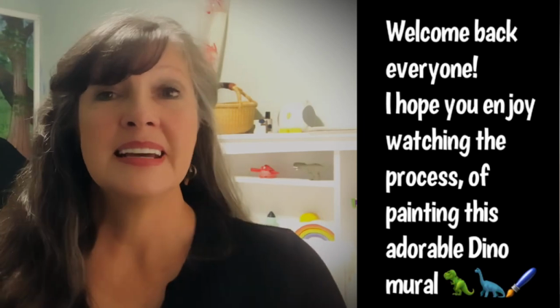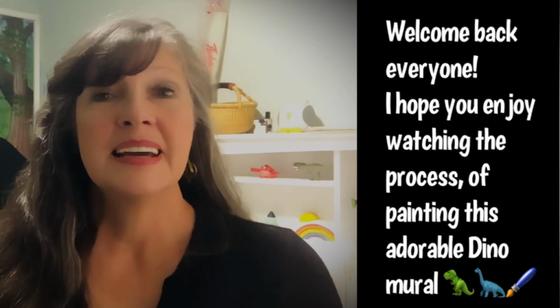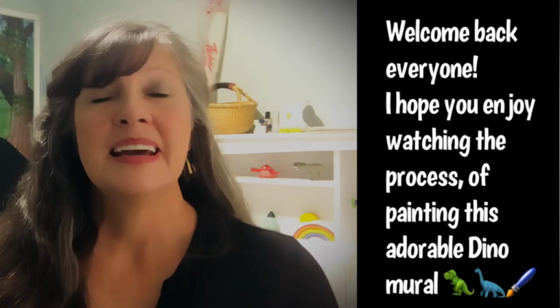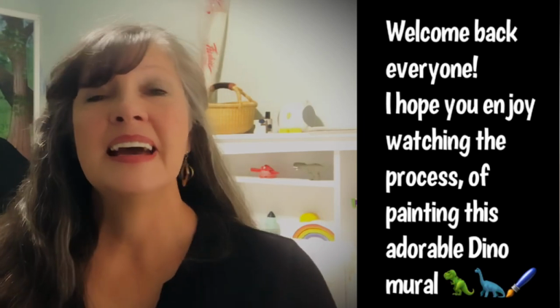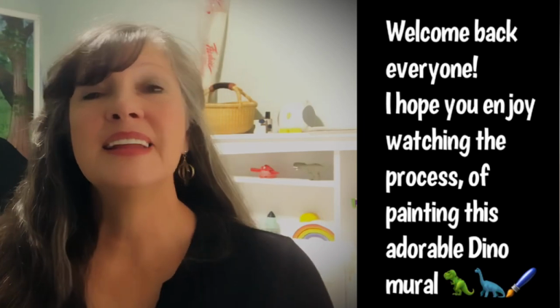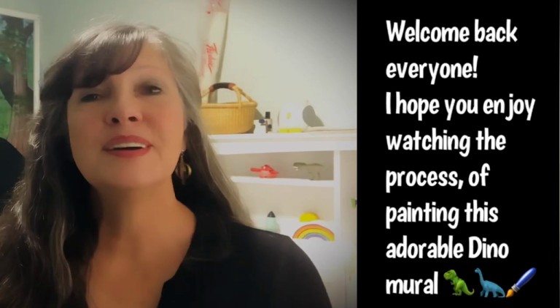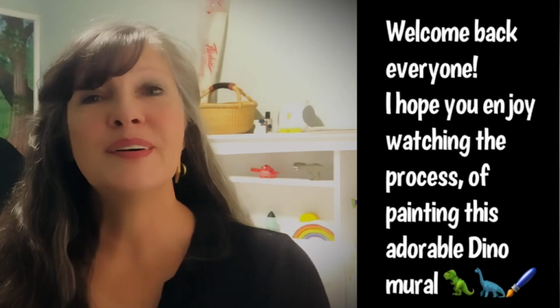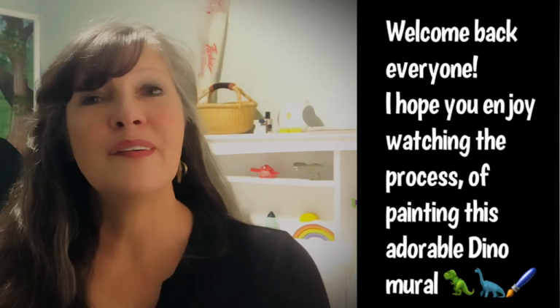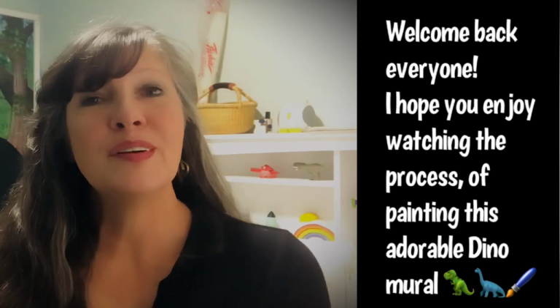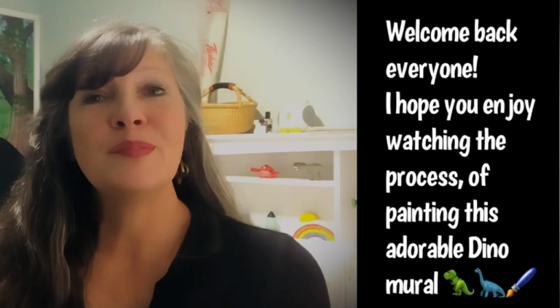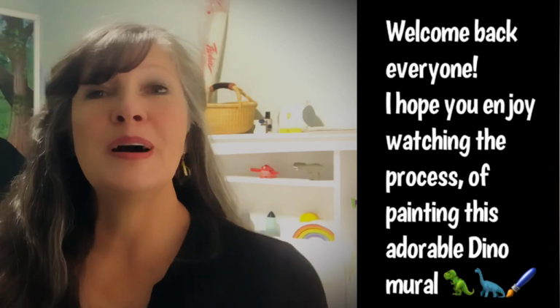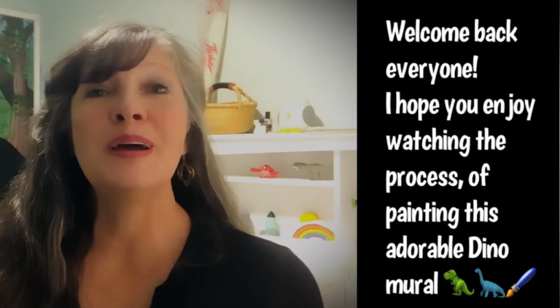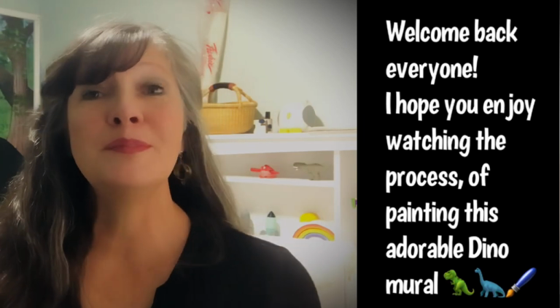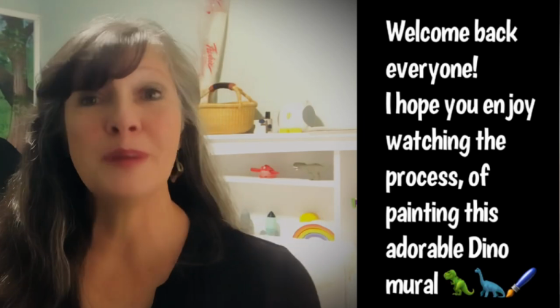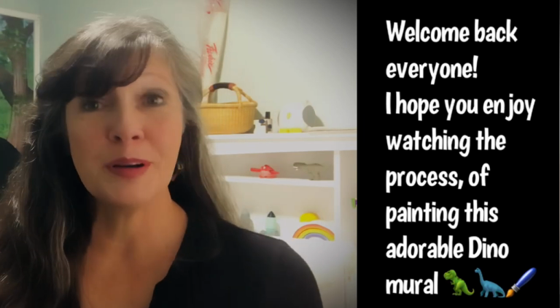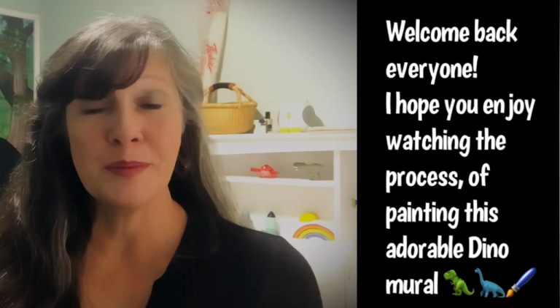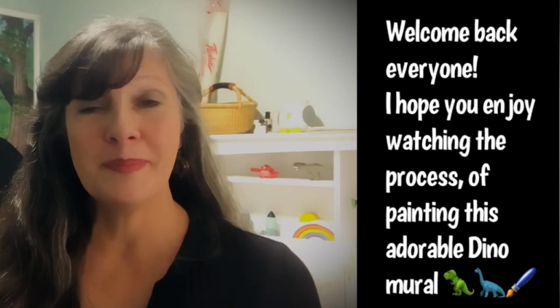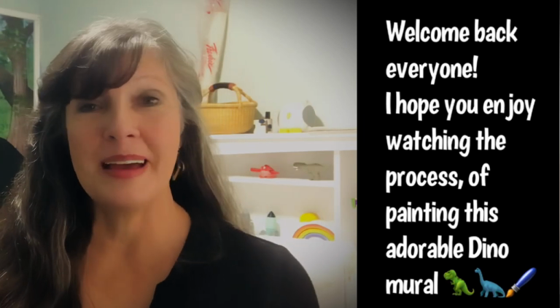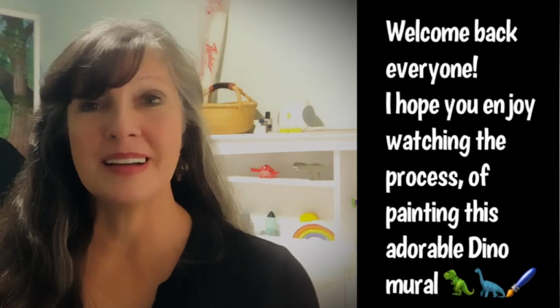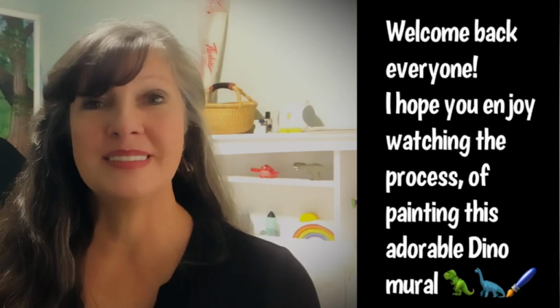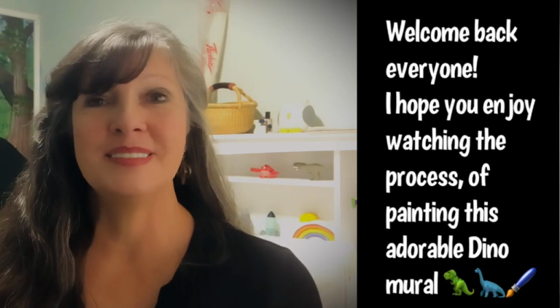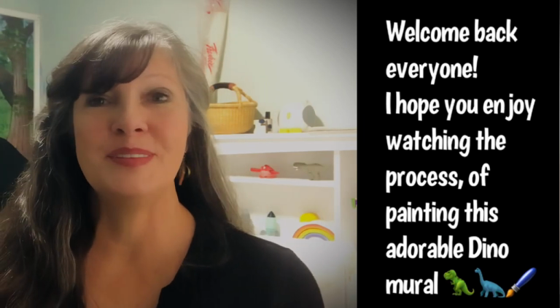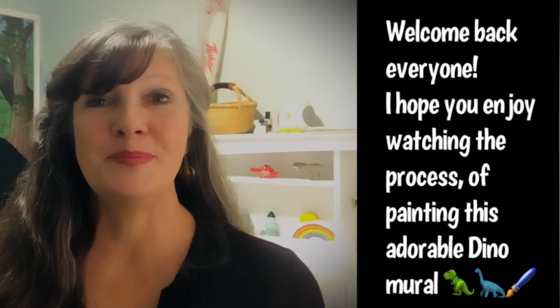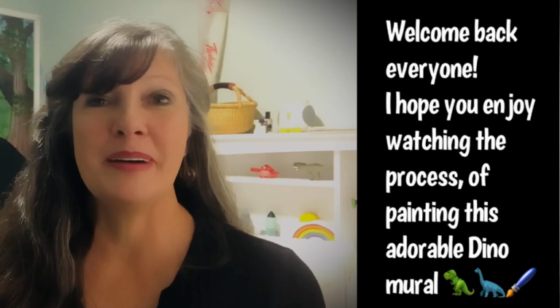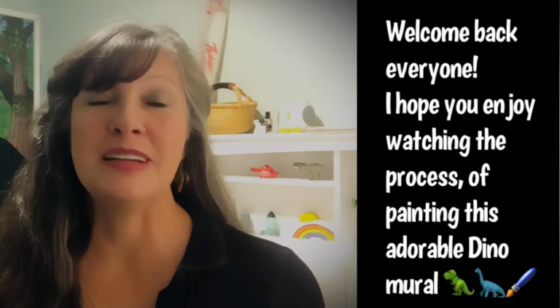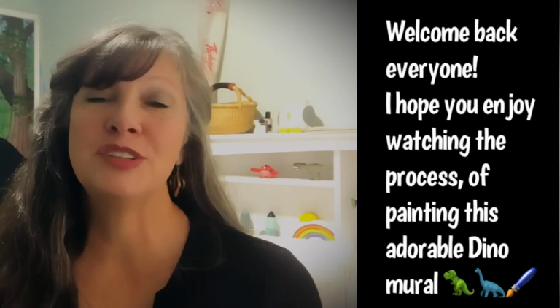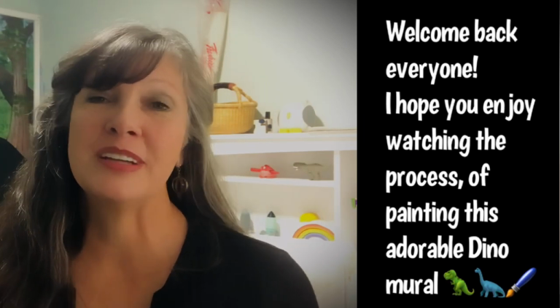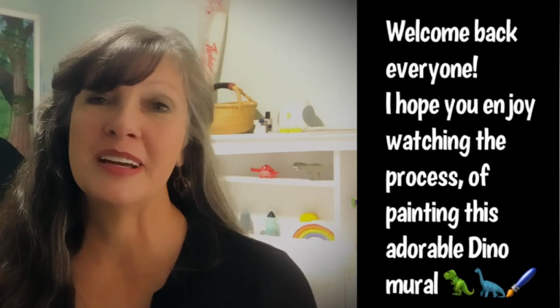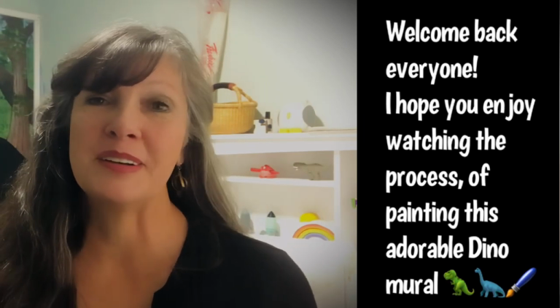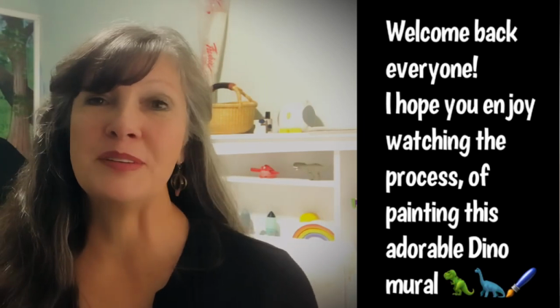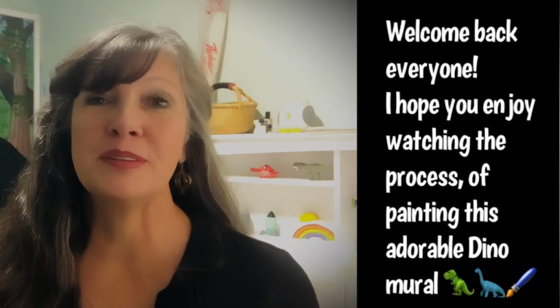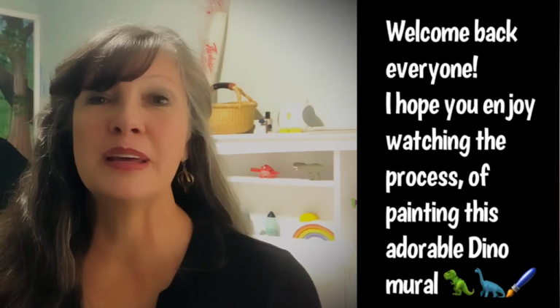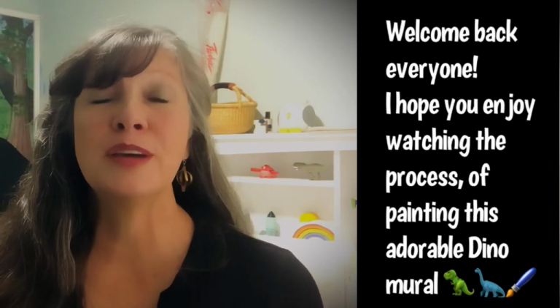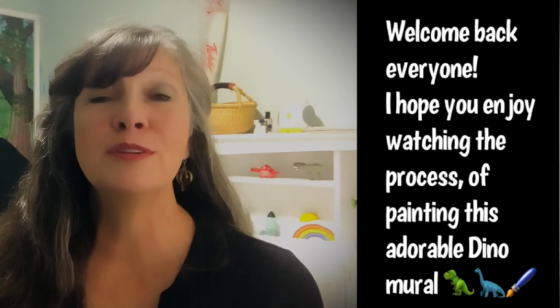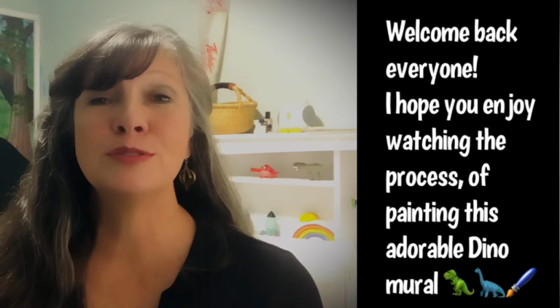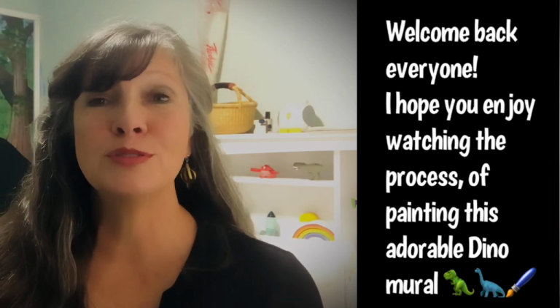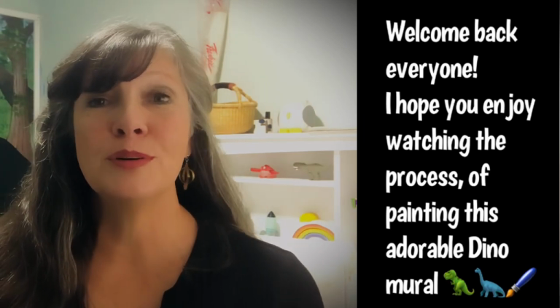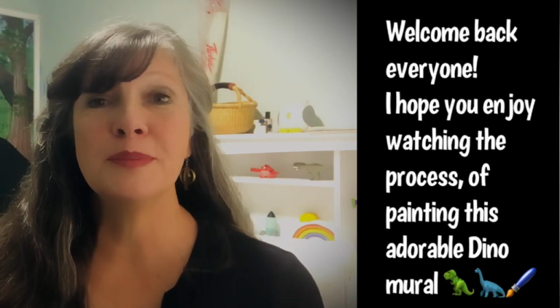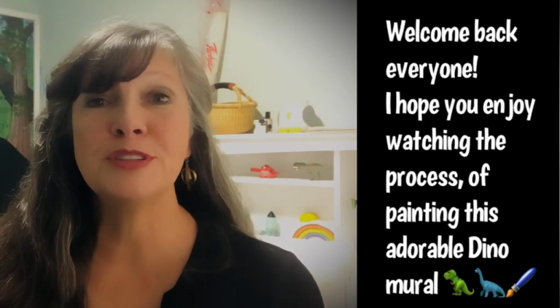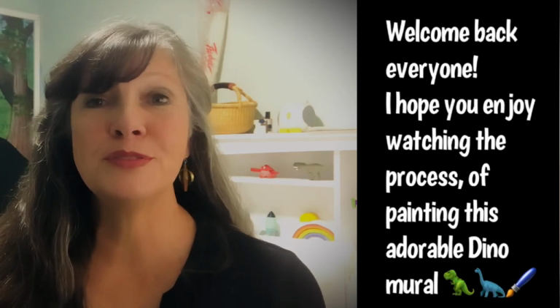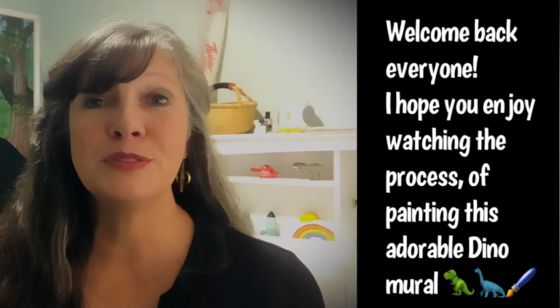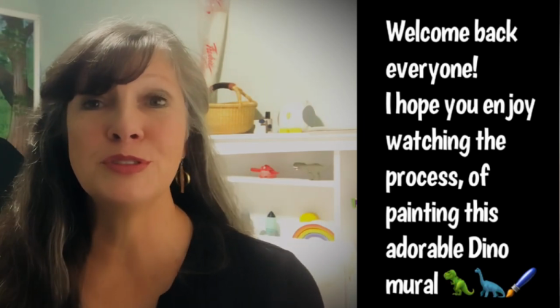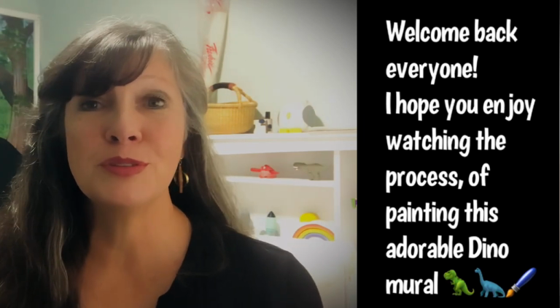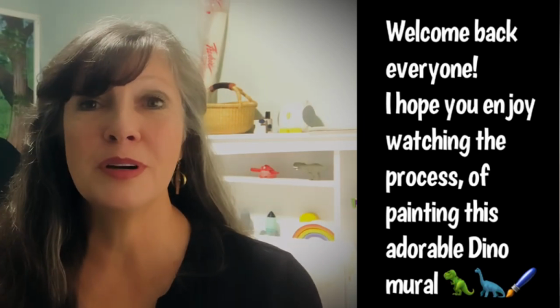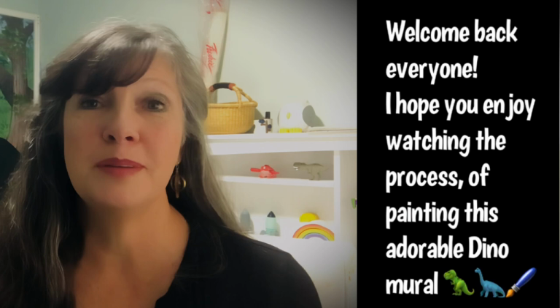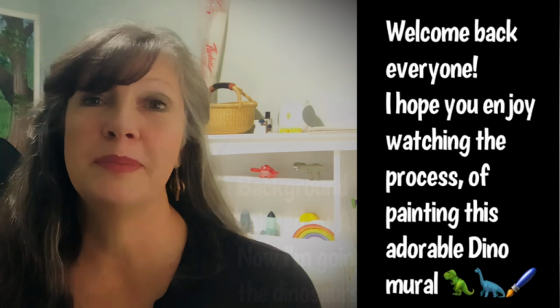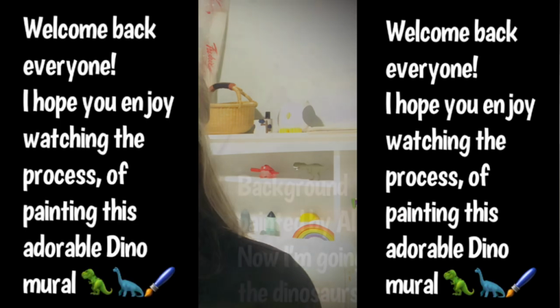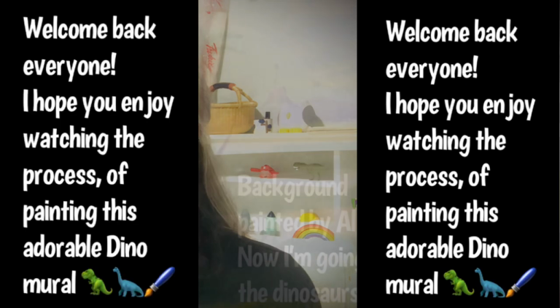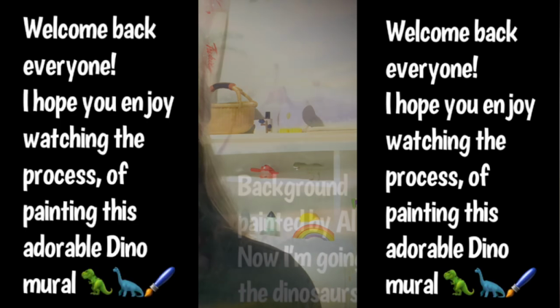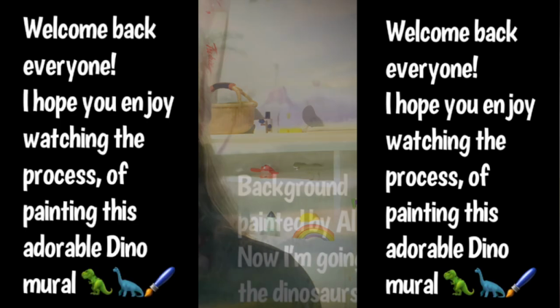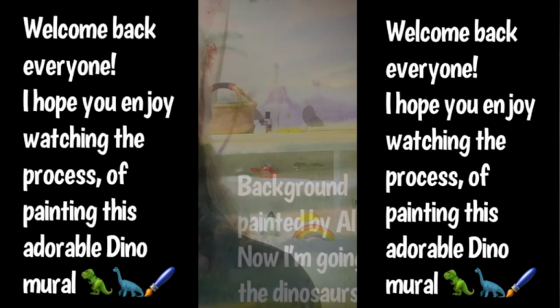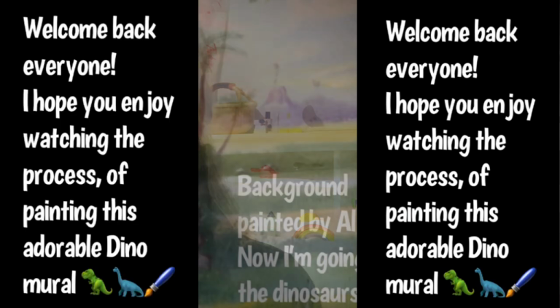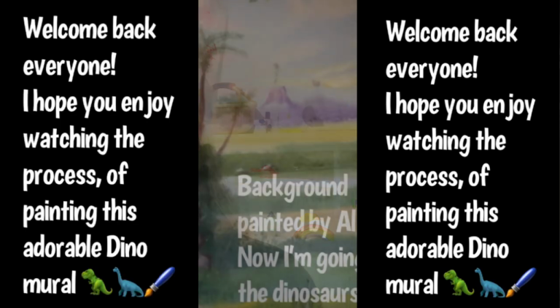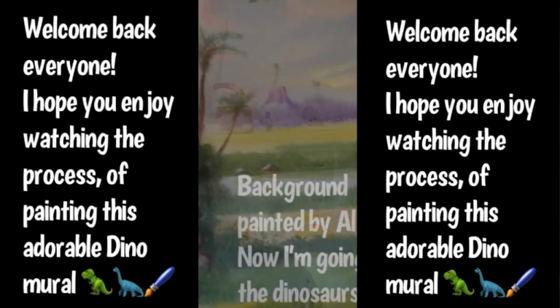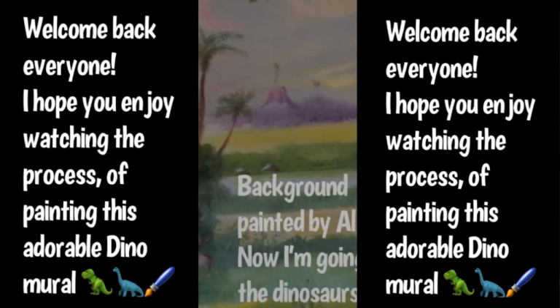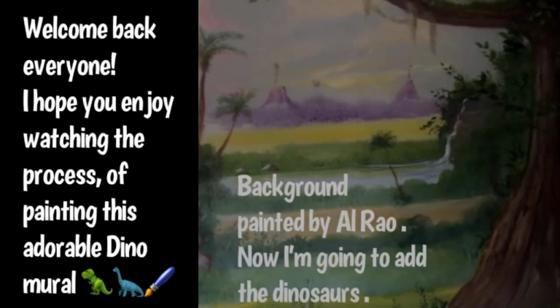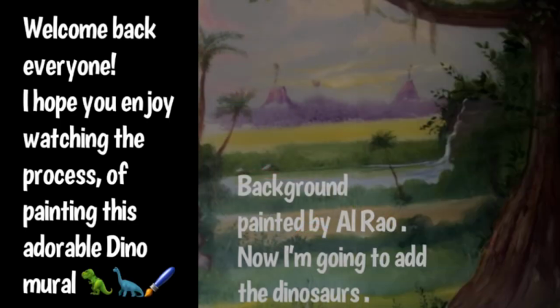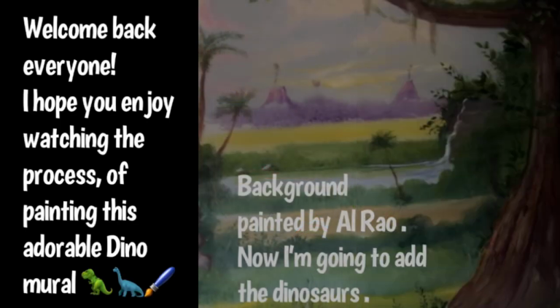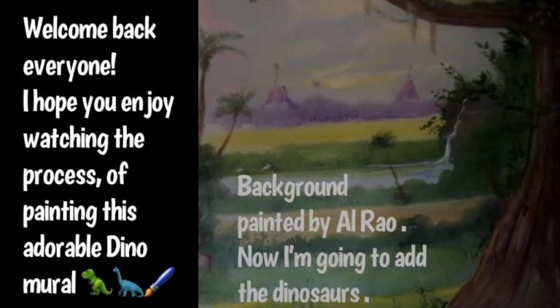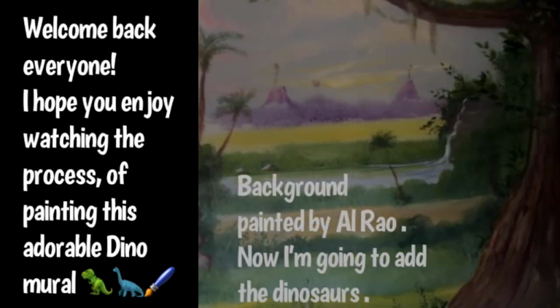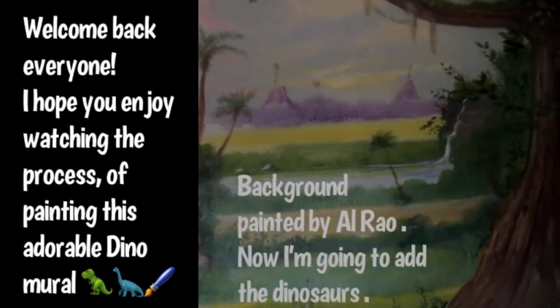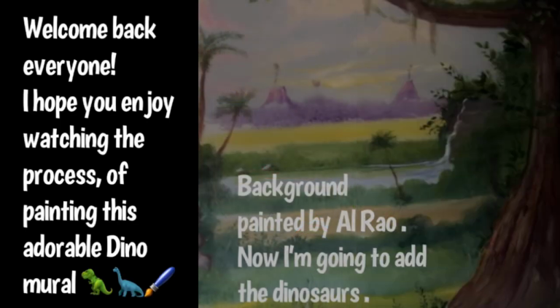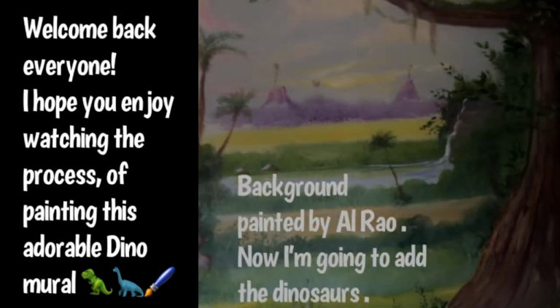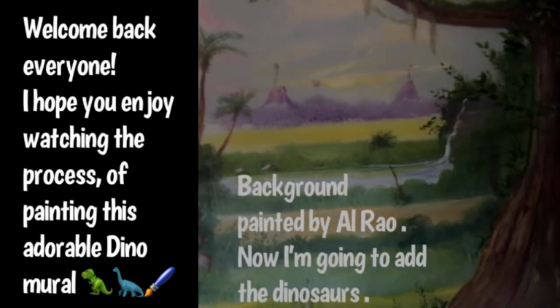Hello, everyone. Welcome back to my channel. Thank you so much for joining me today. This is going to be a fun mural.